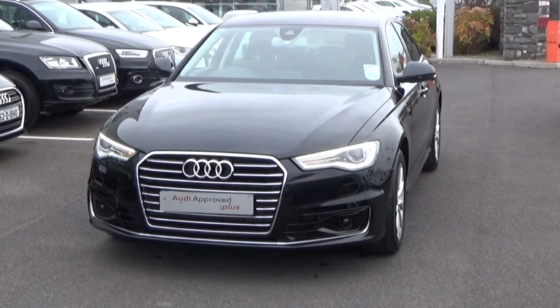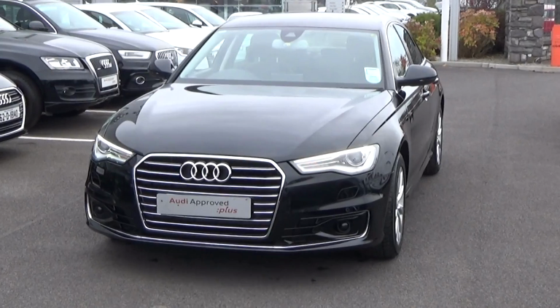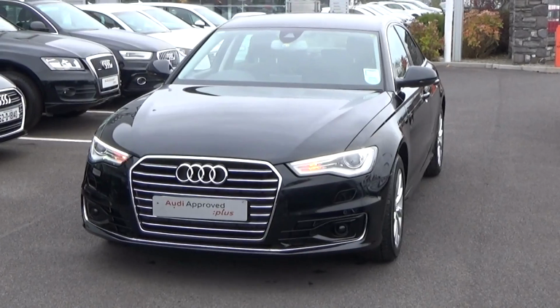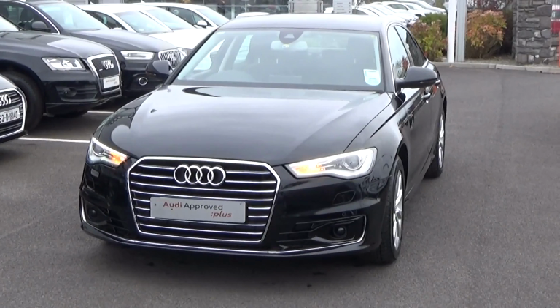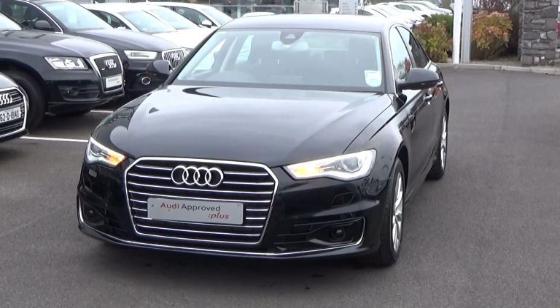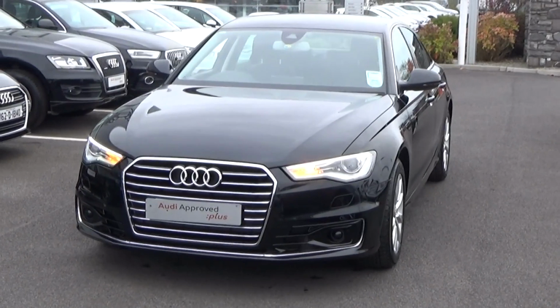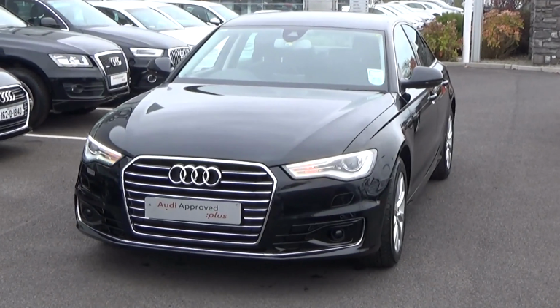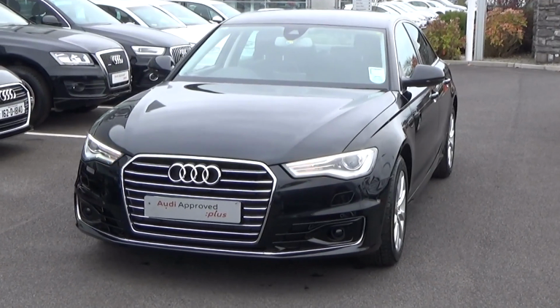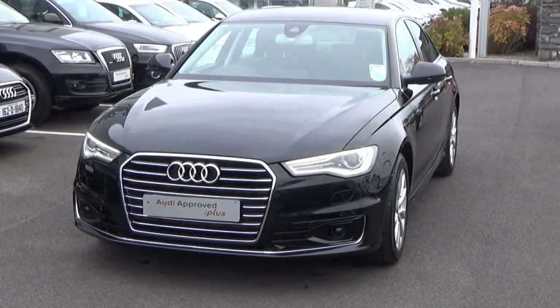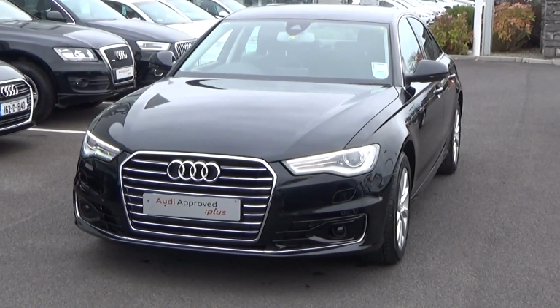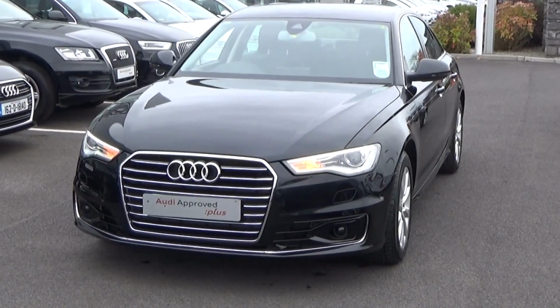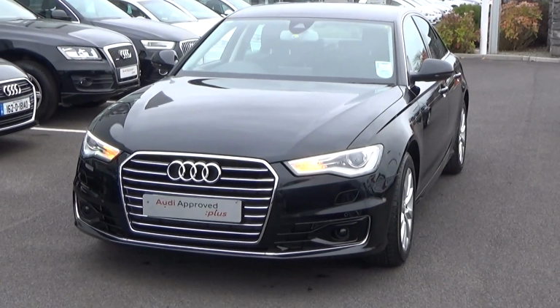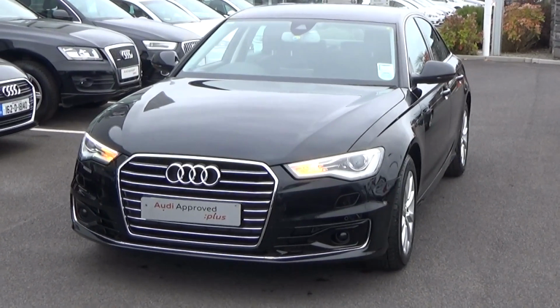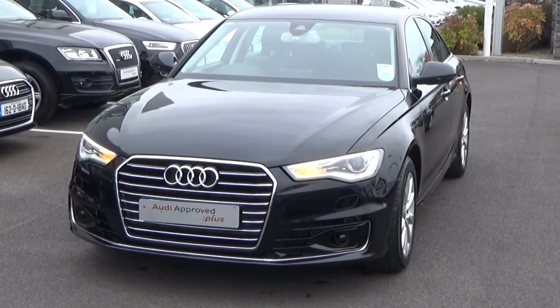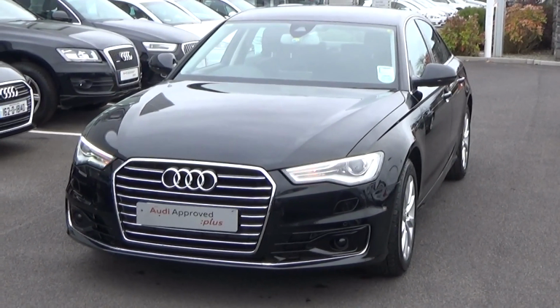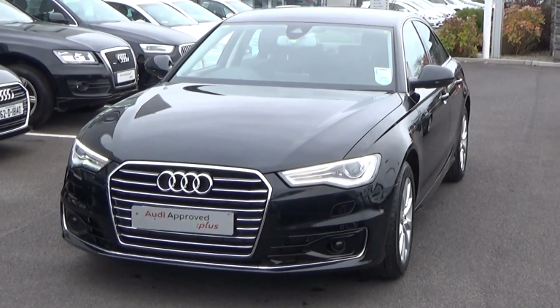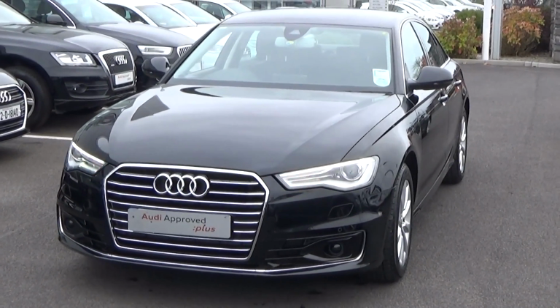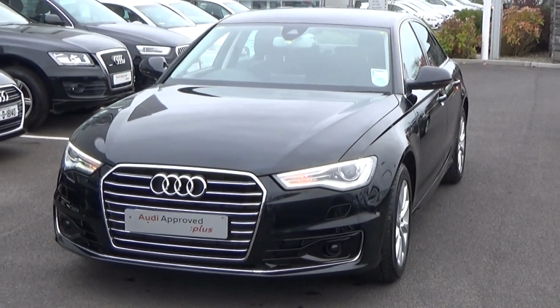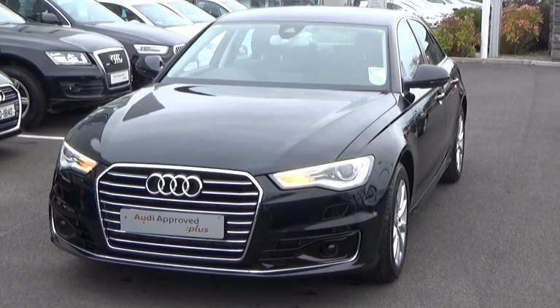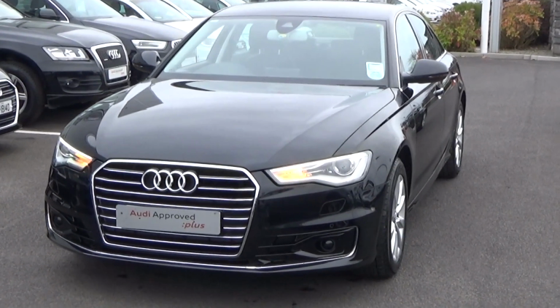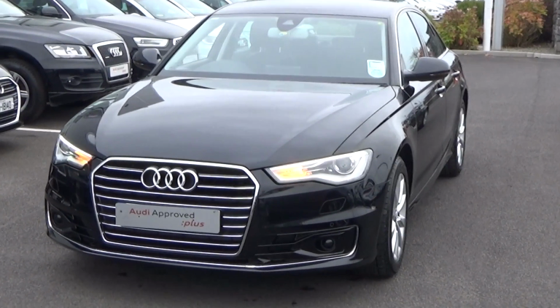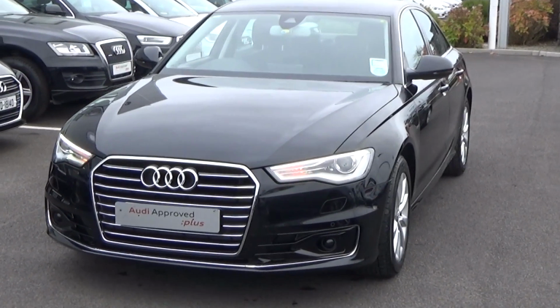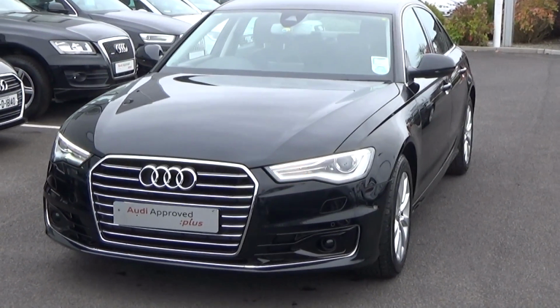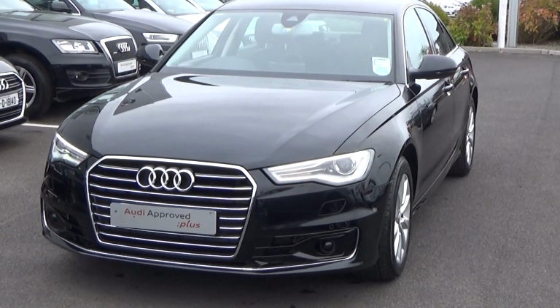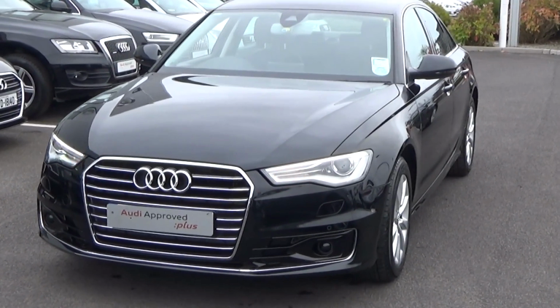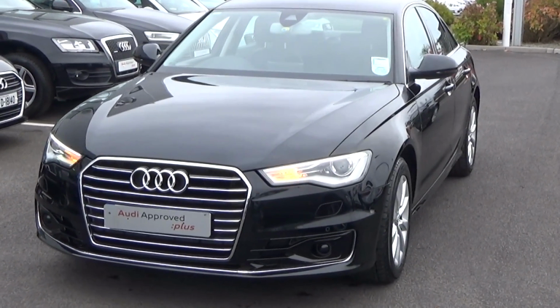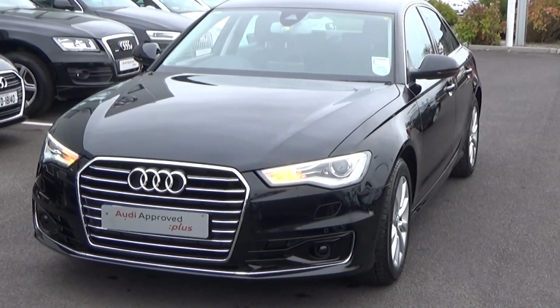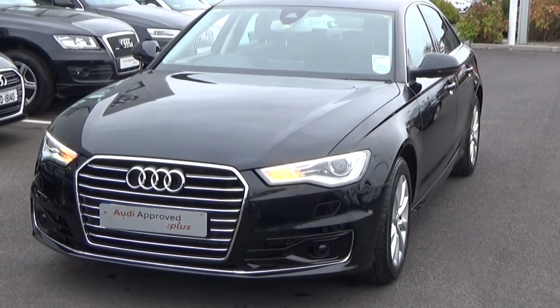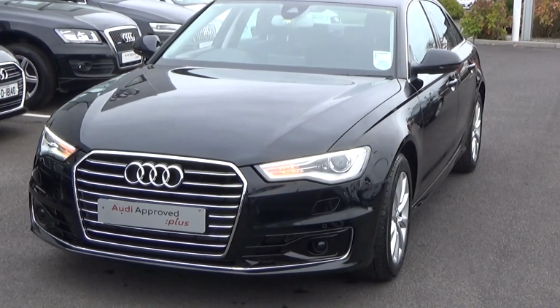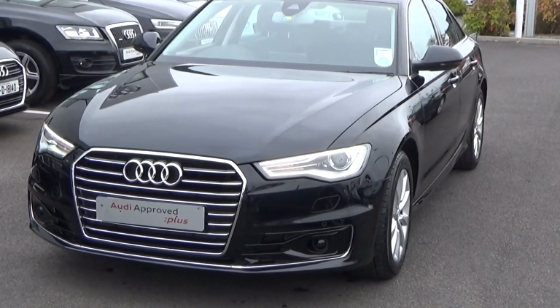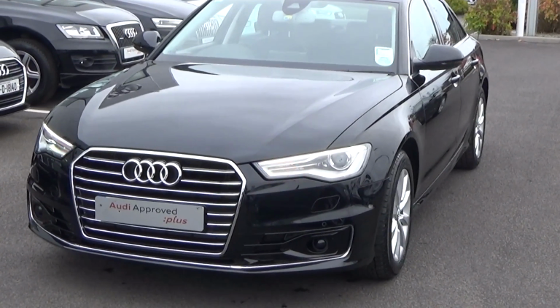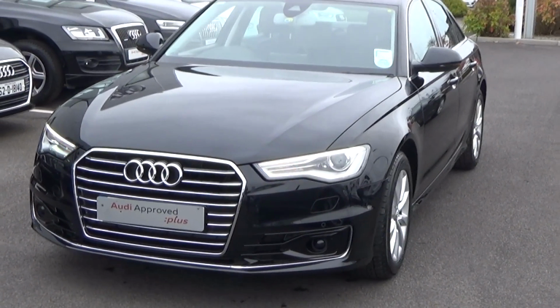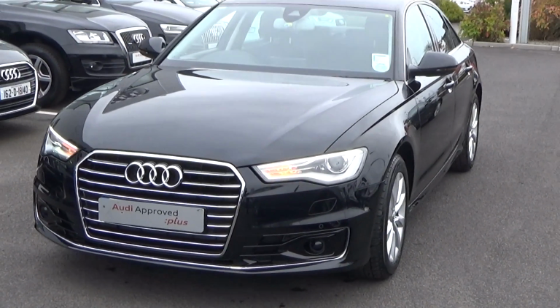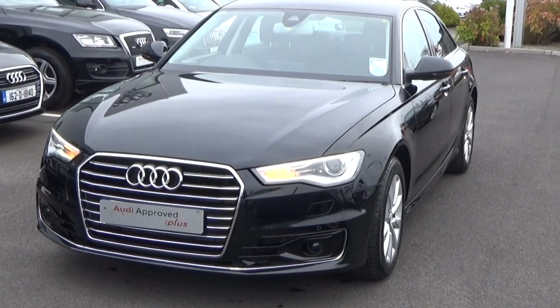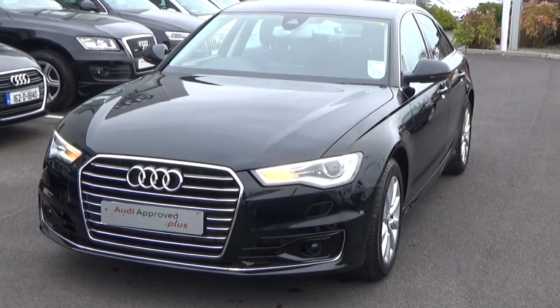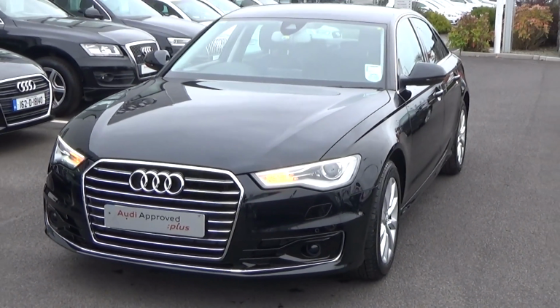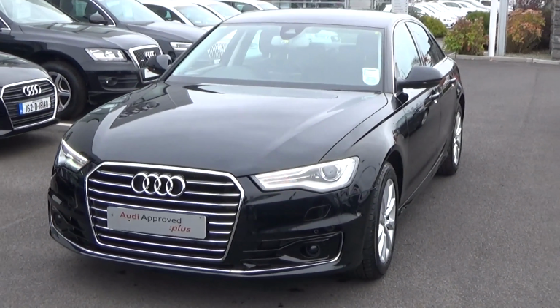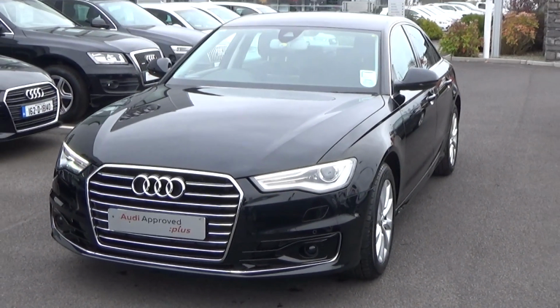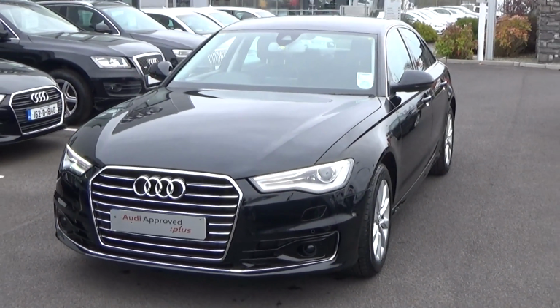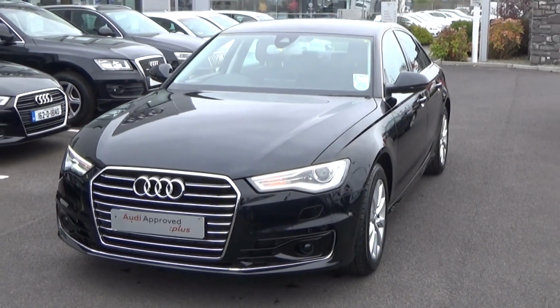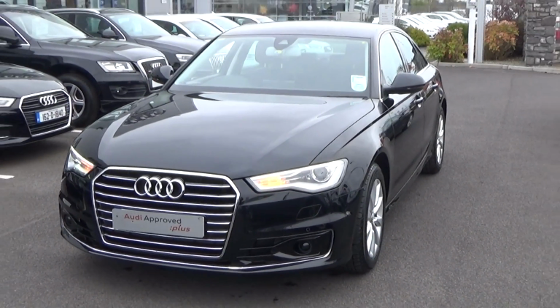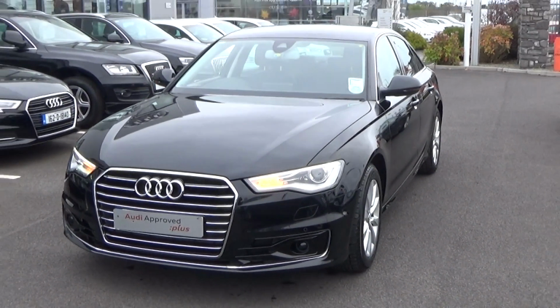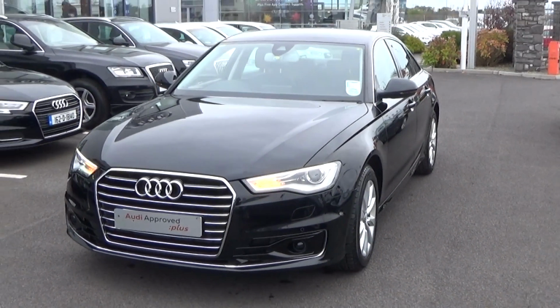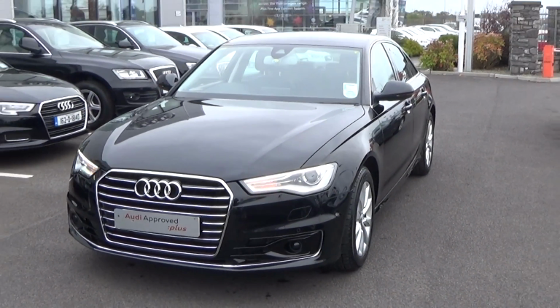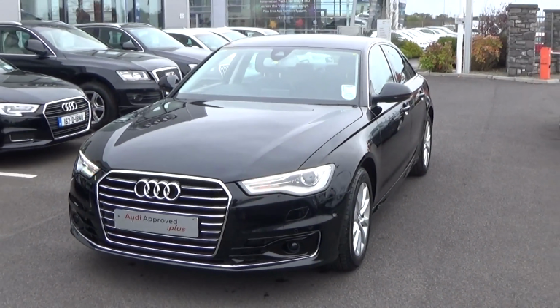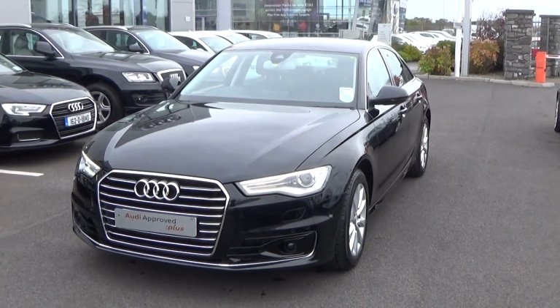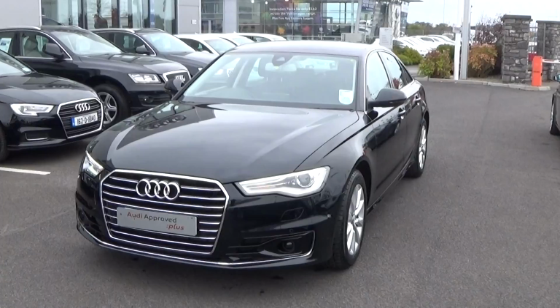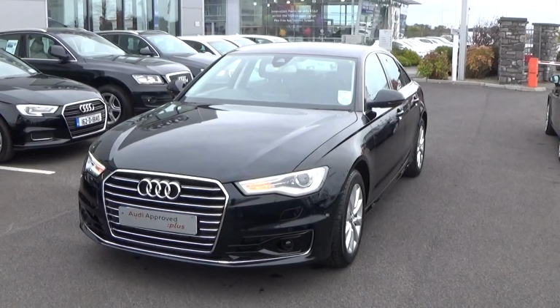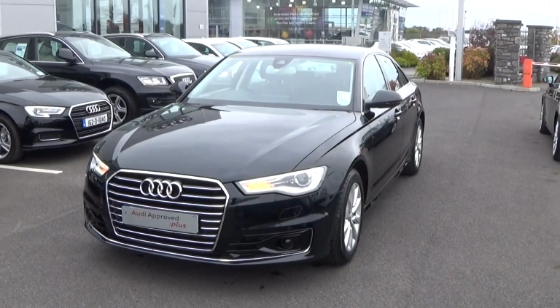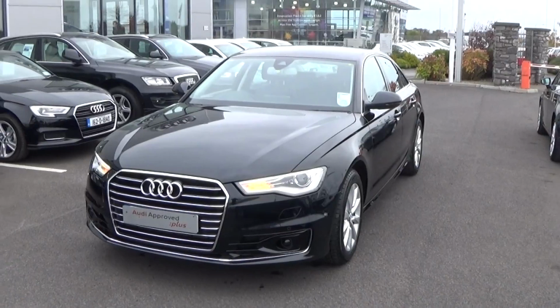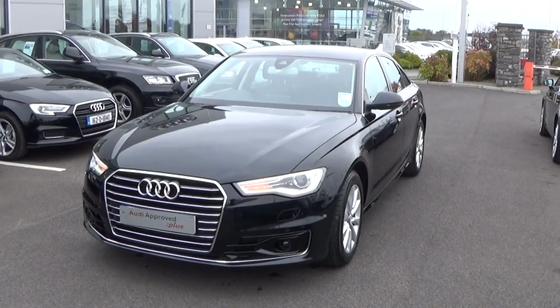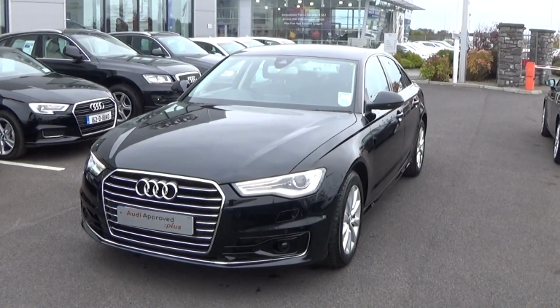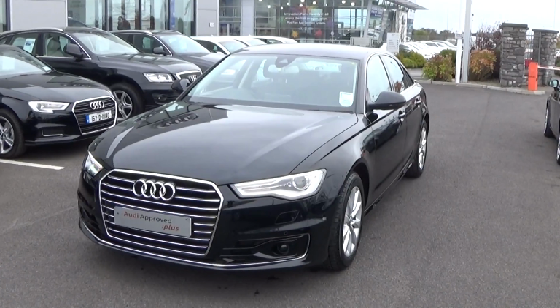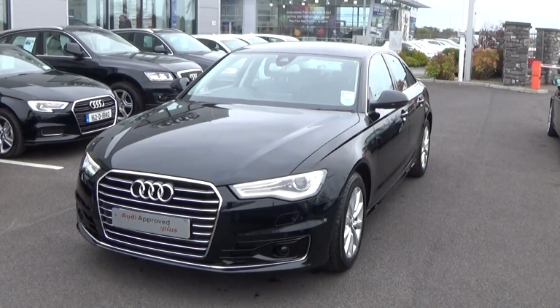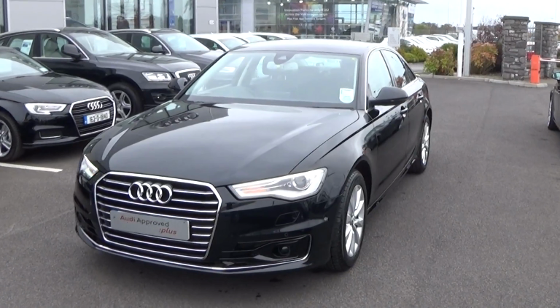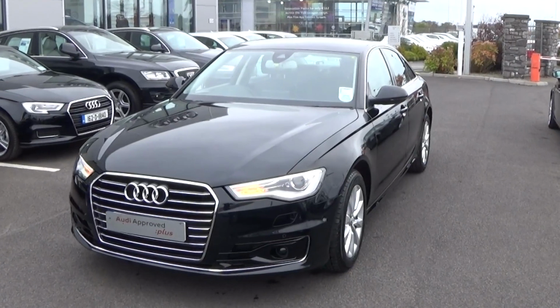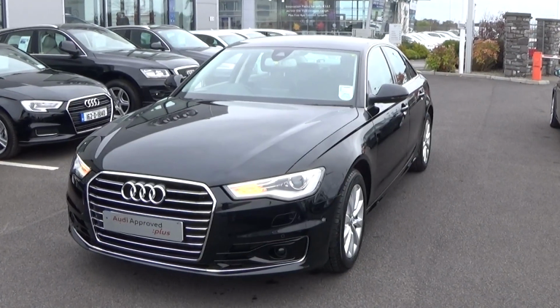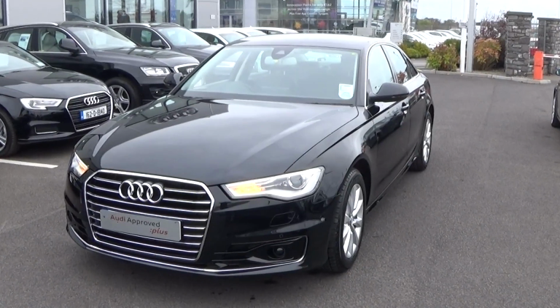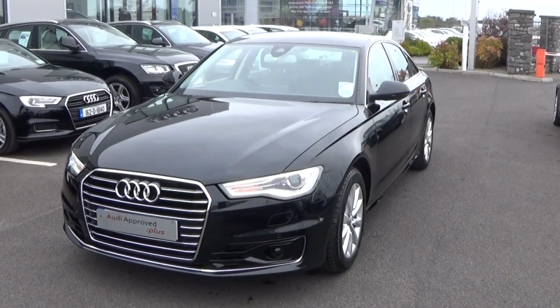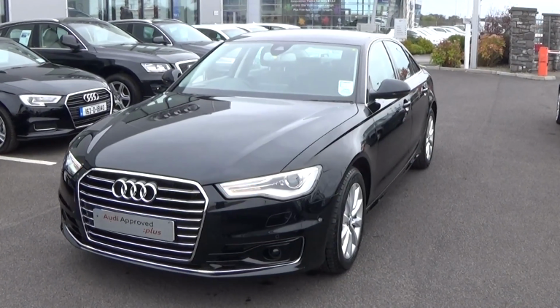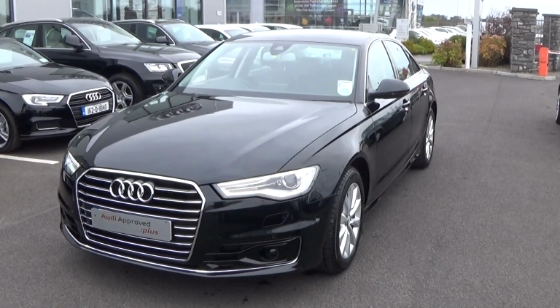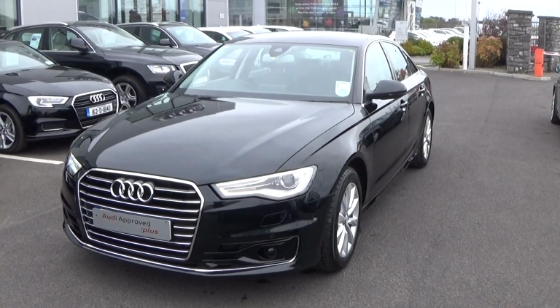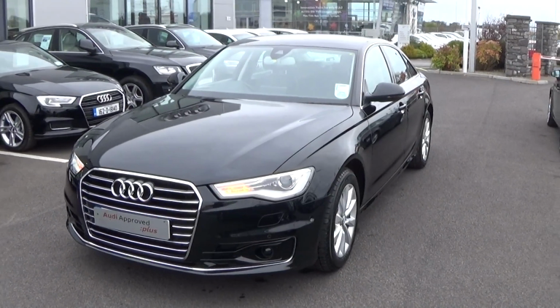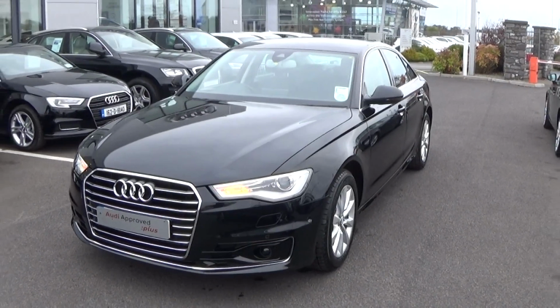Now moving on, we have the Xenon headlamps with your LED daytime running lights, your front parking sensors together with your front fogs for additional safety.